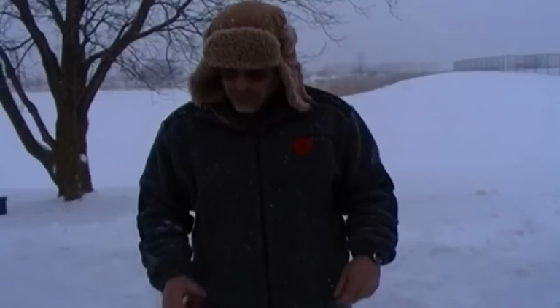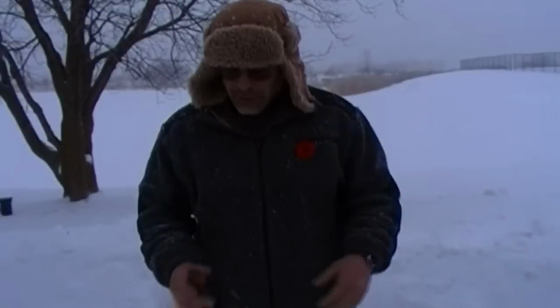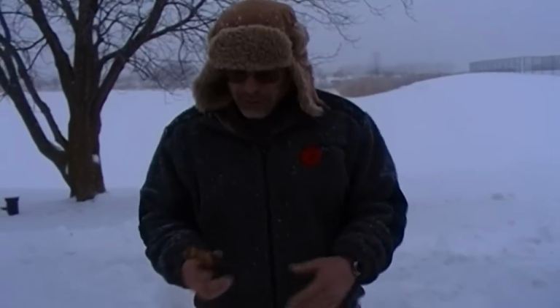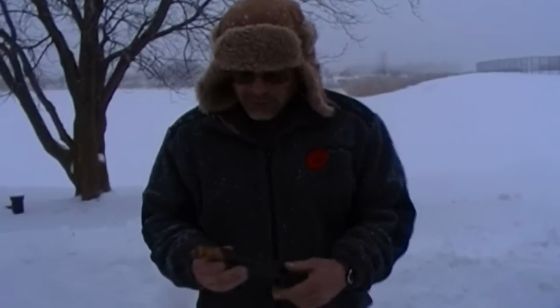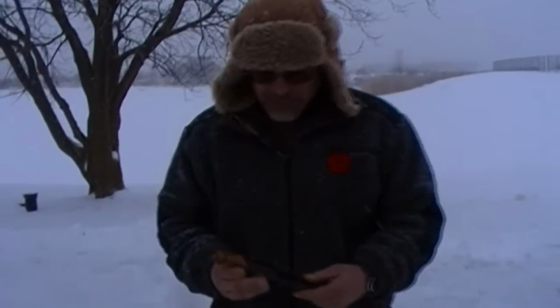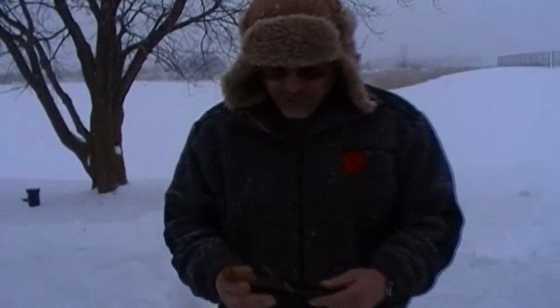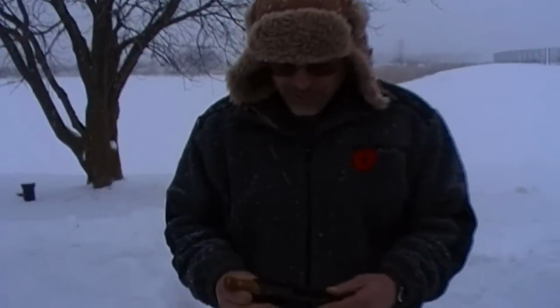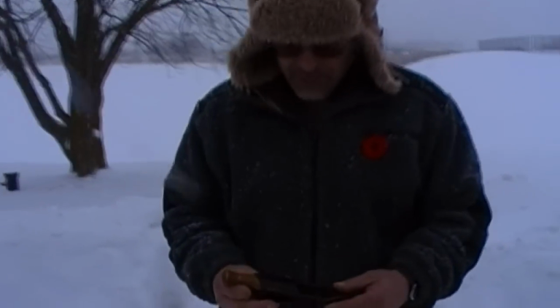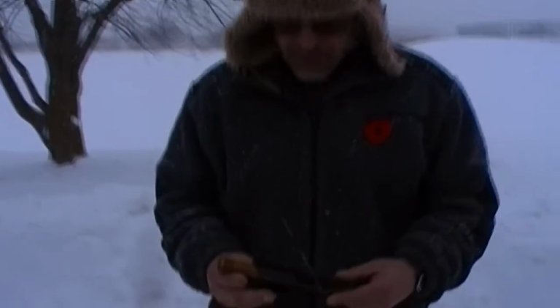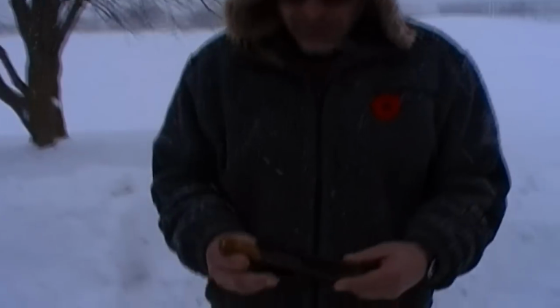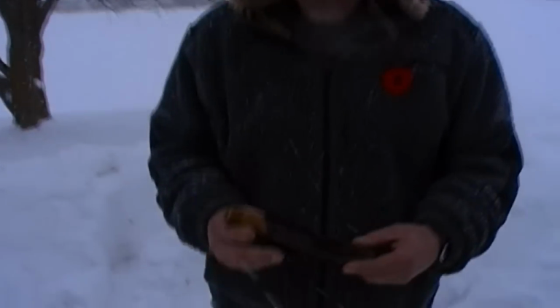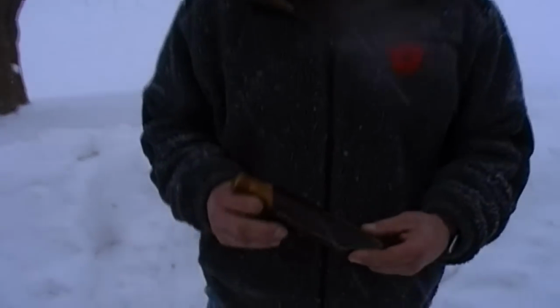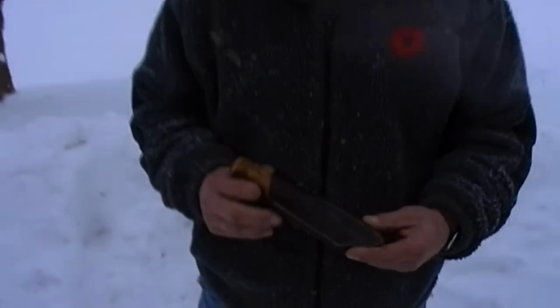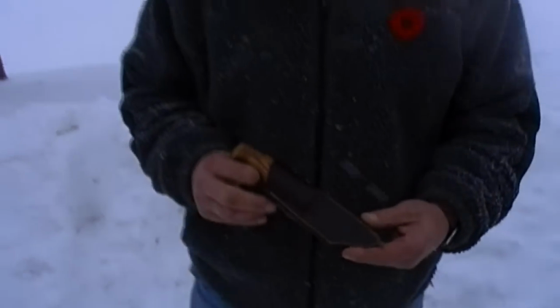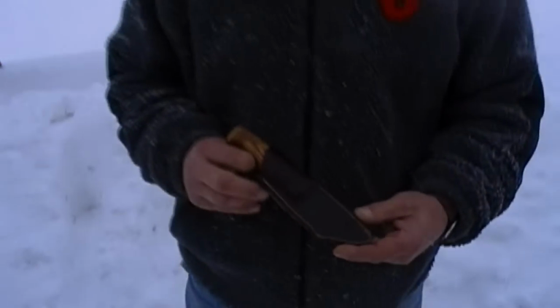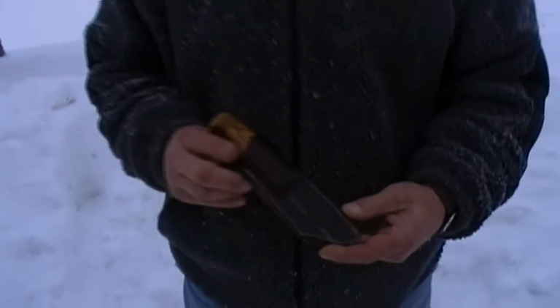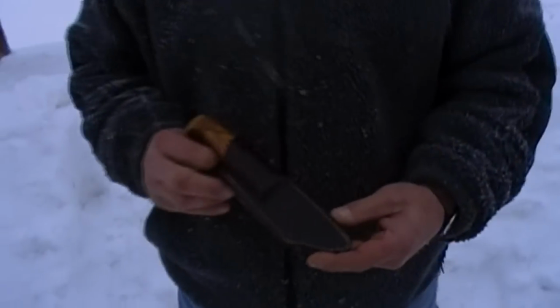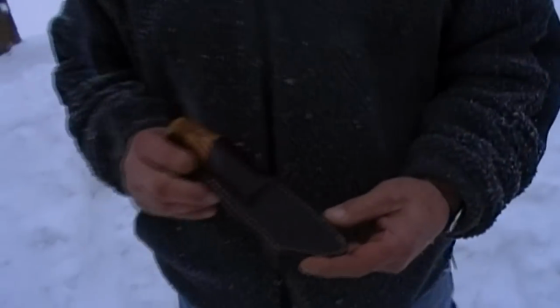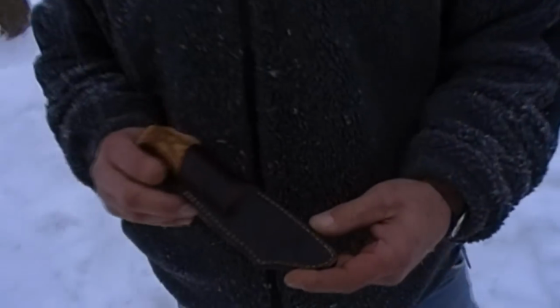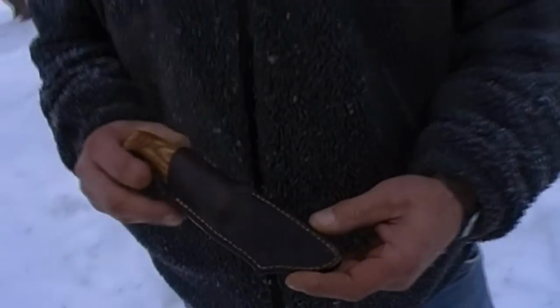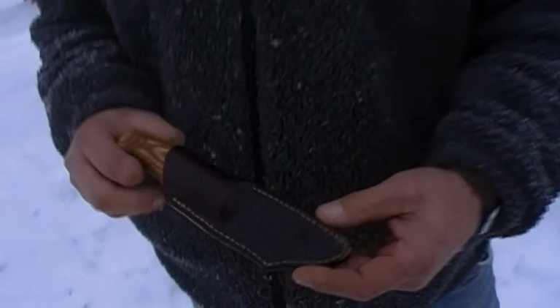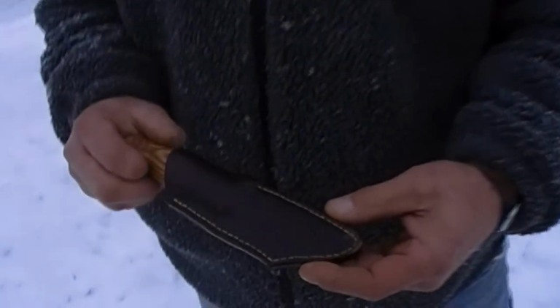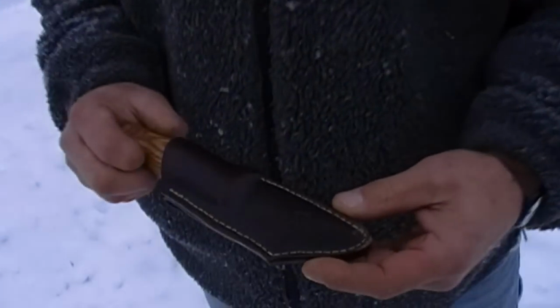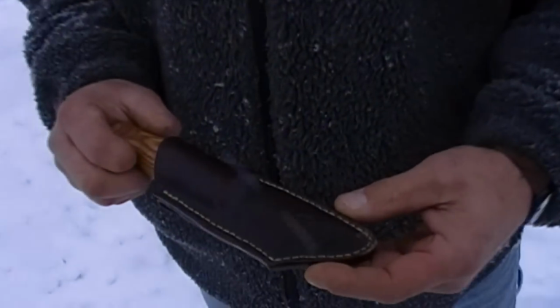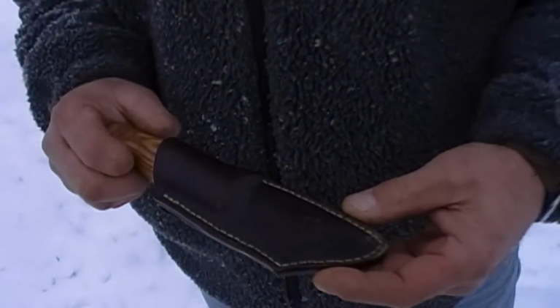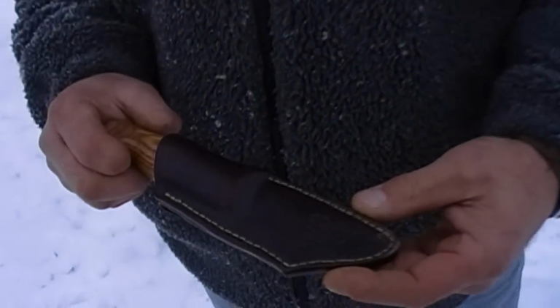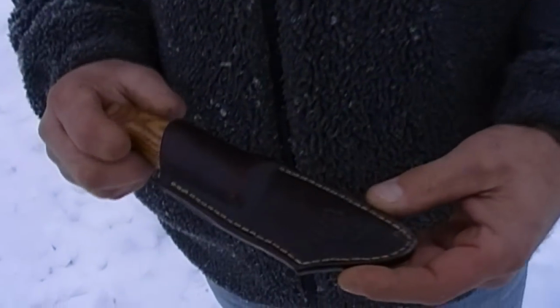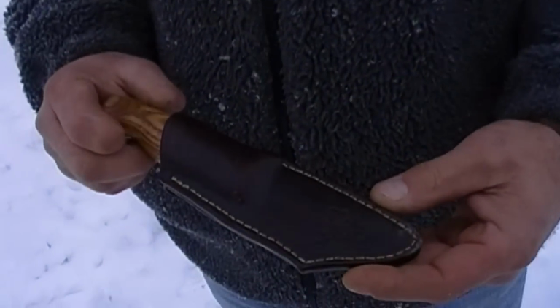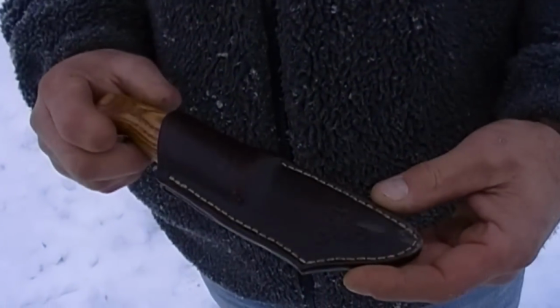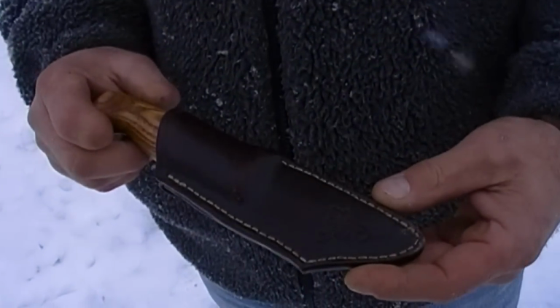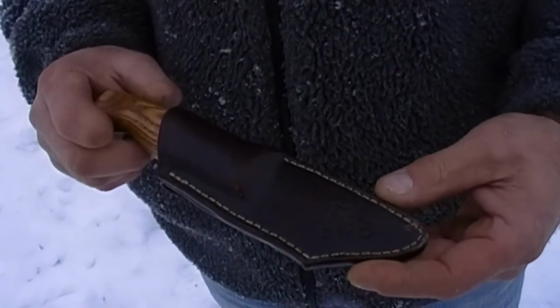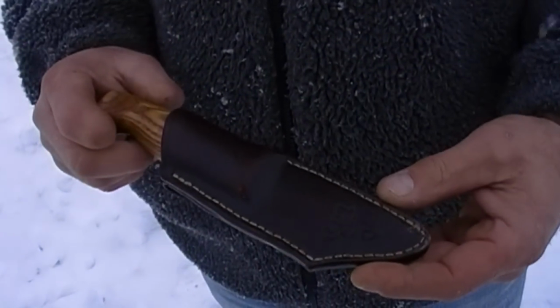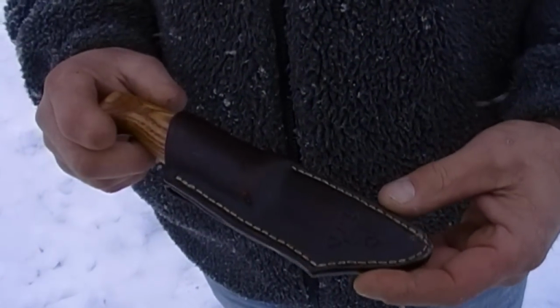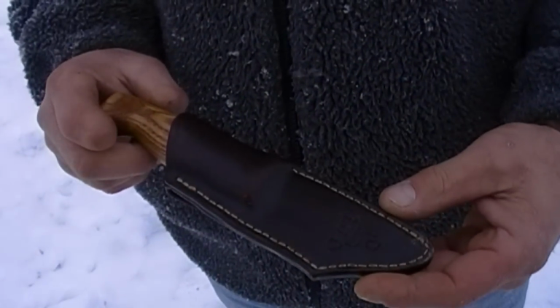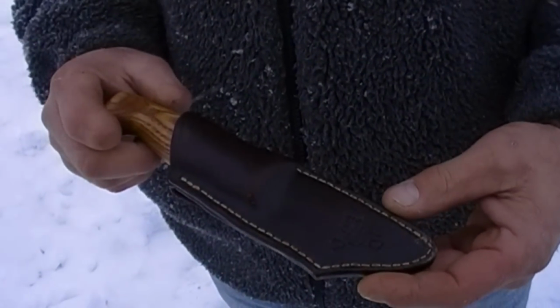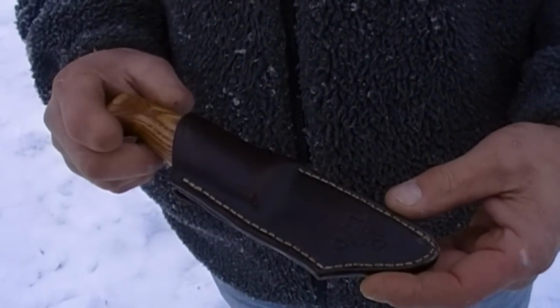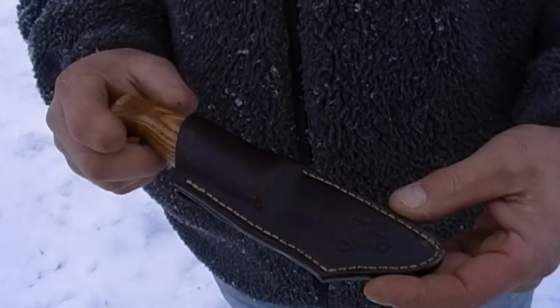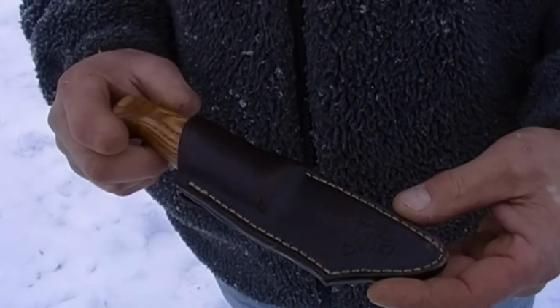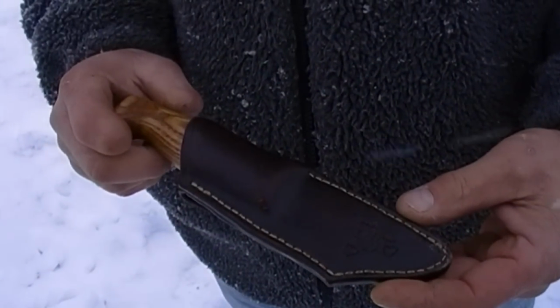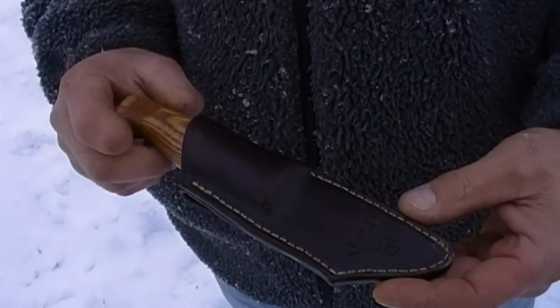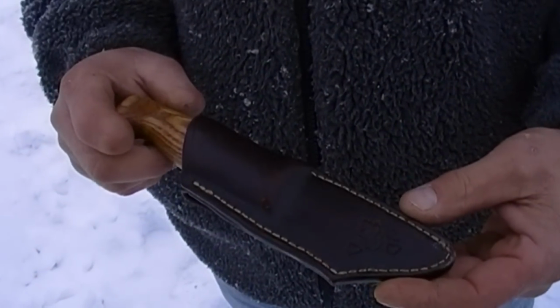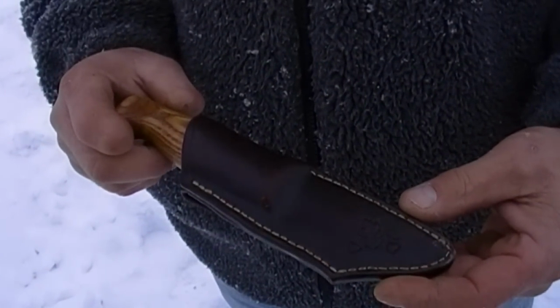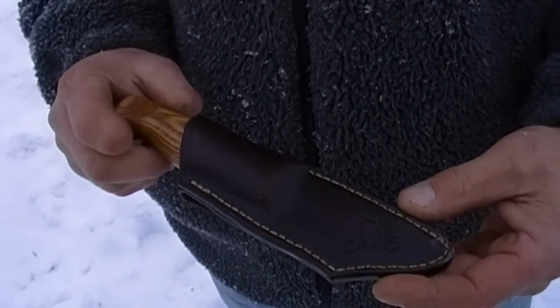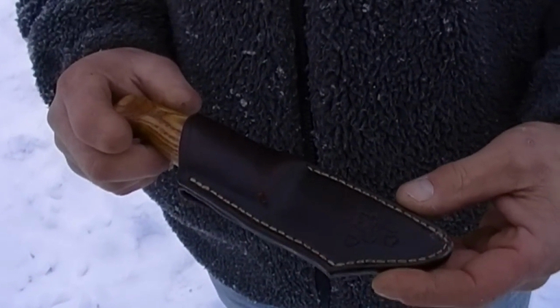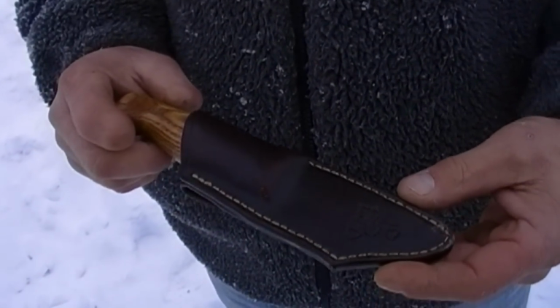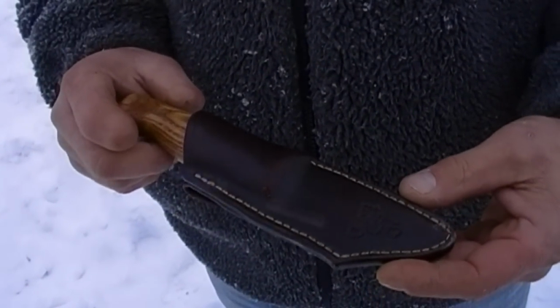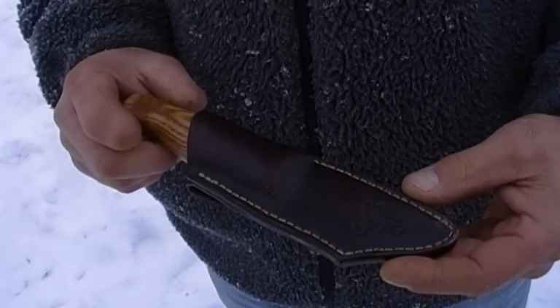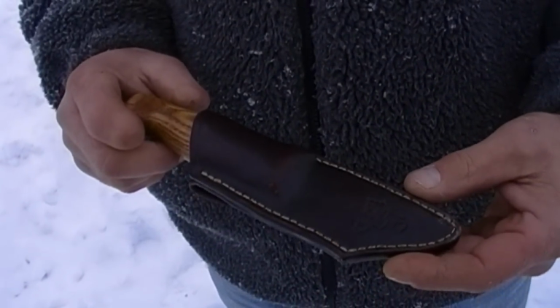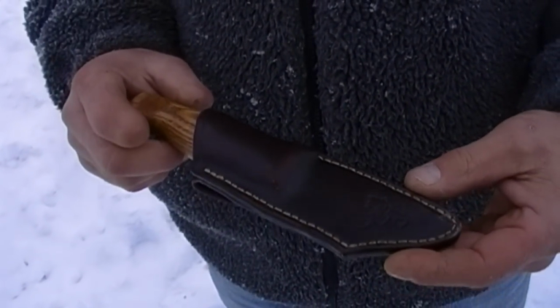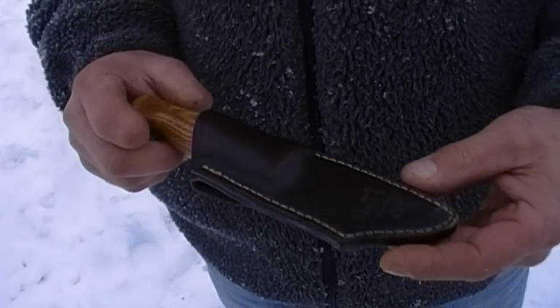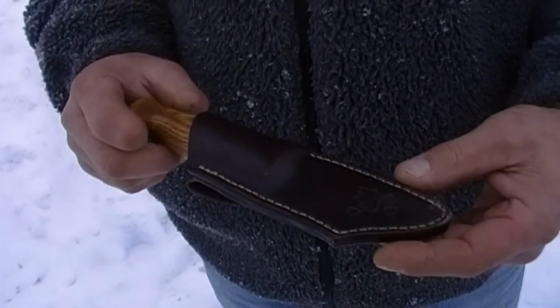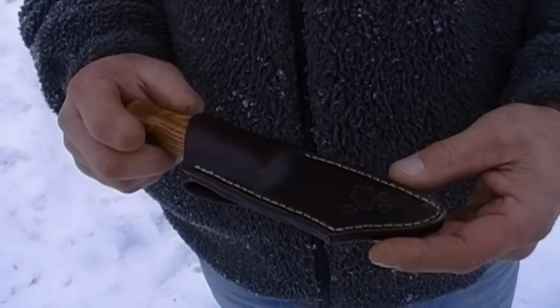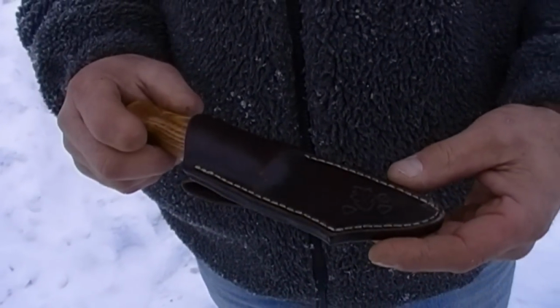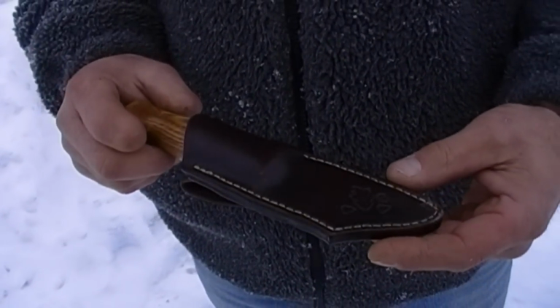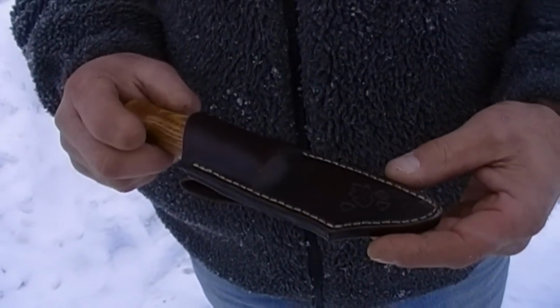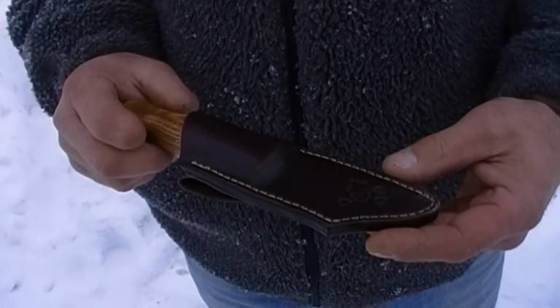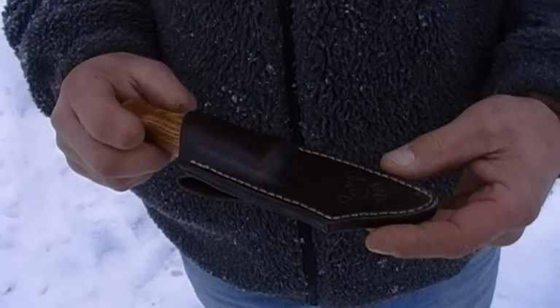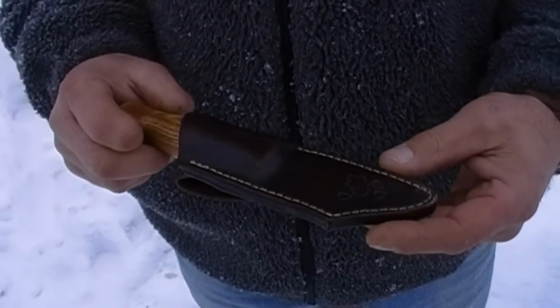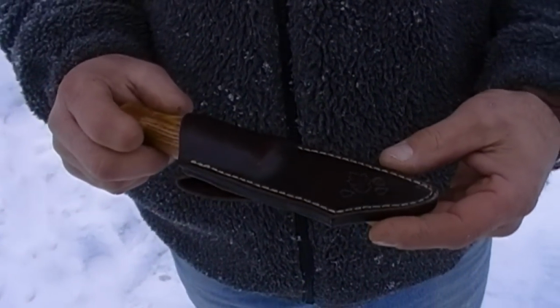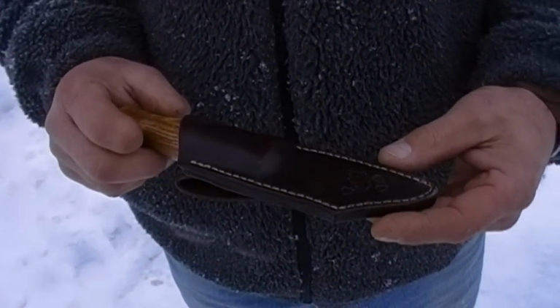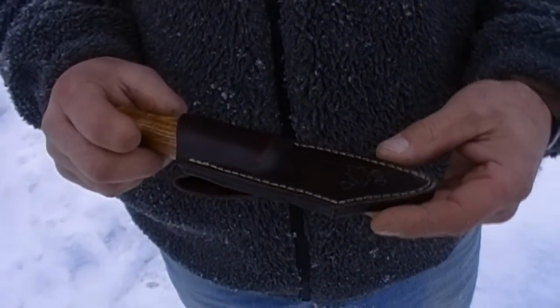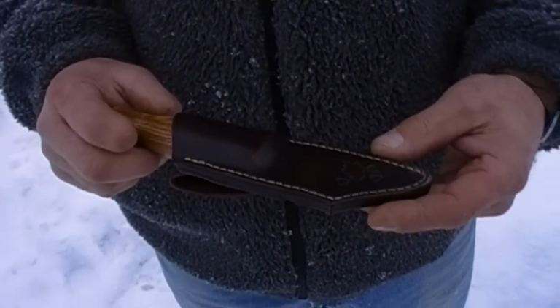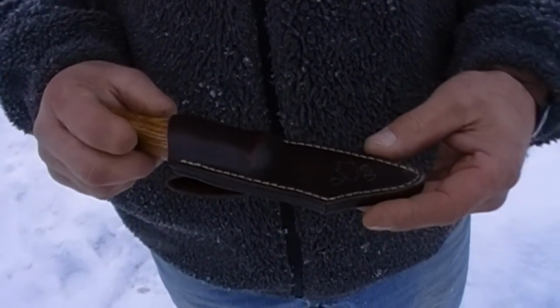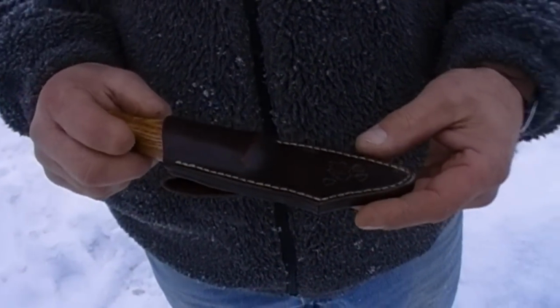This is a knife I made about ten years ago.